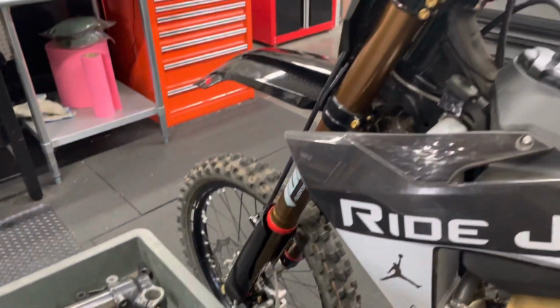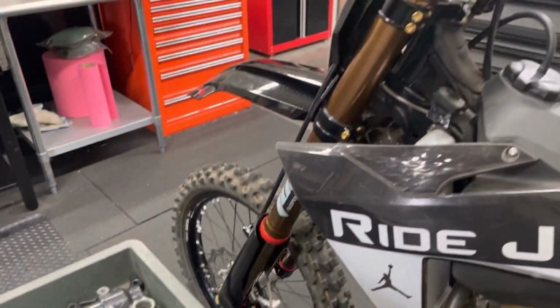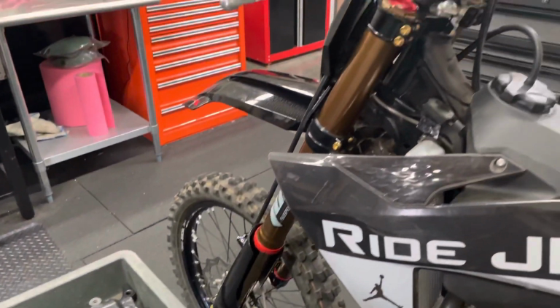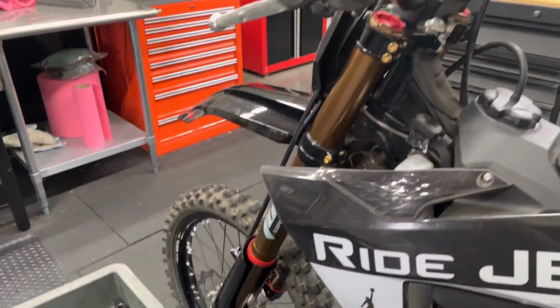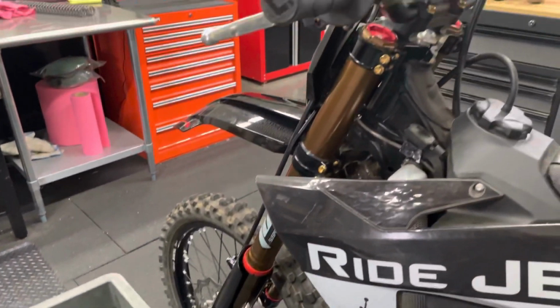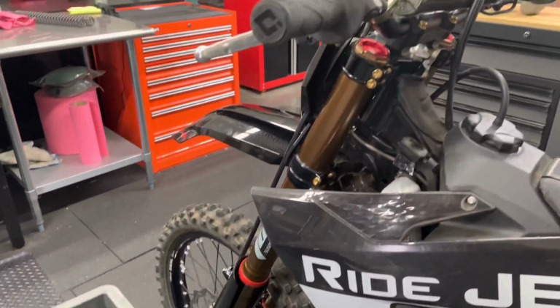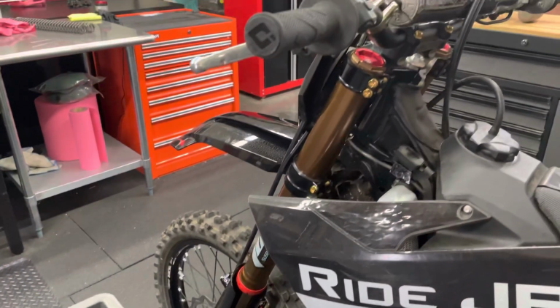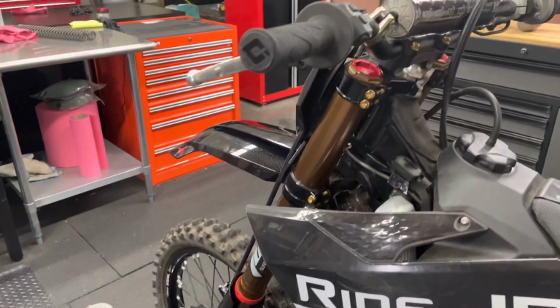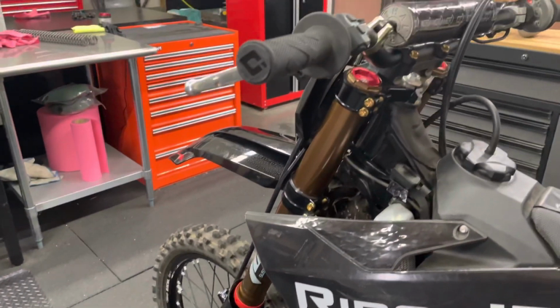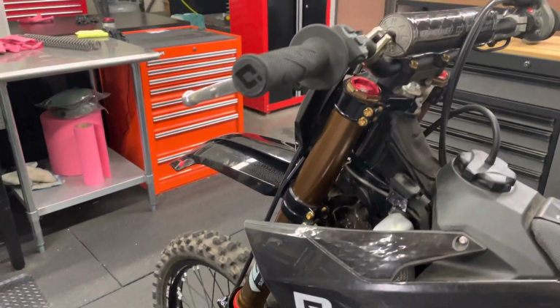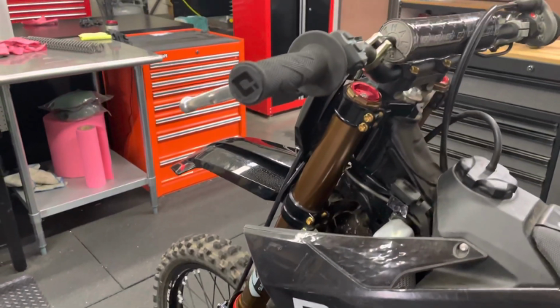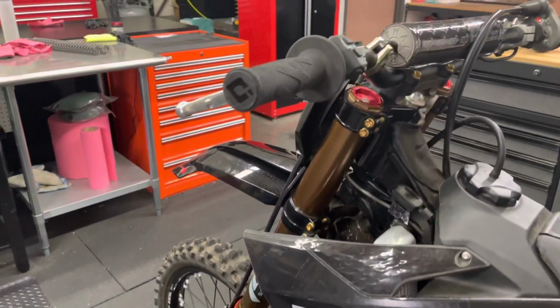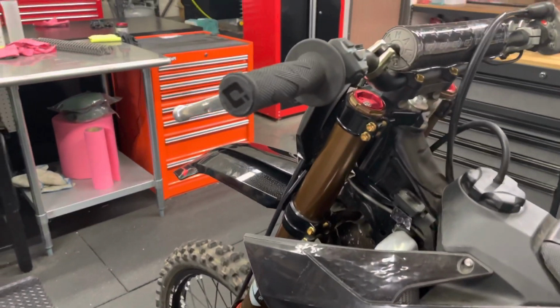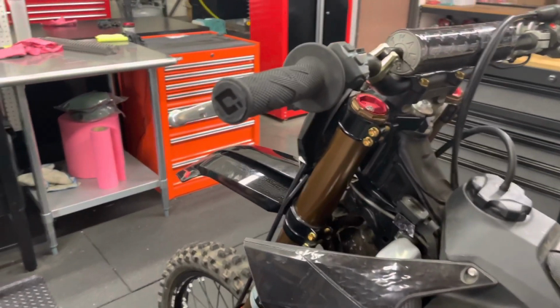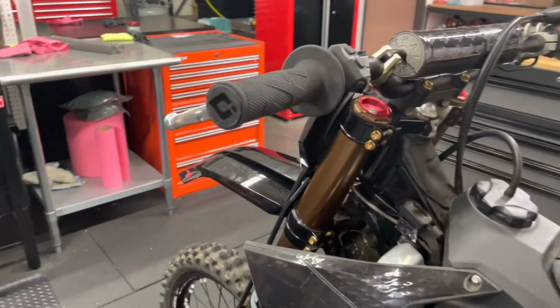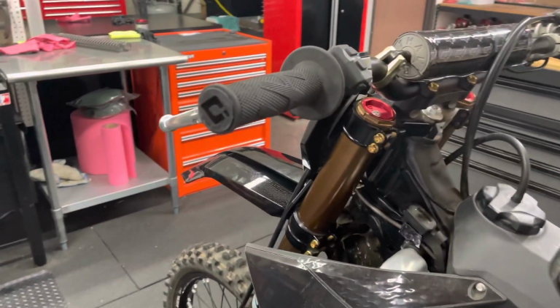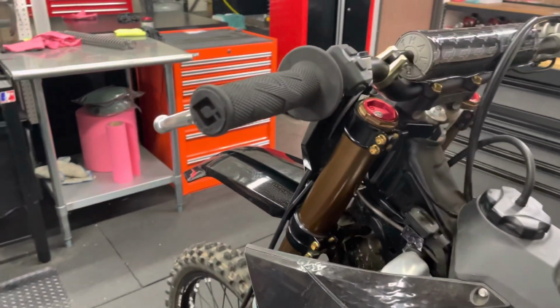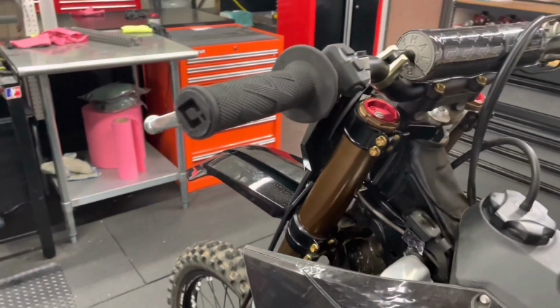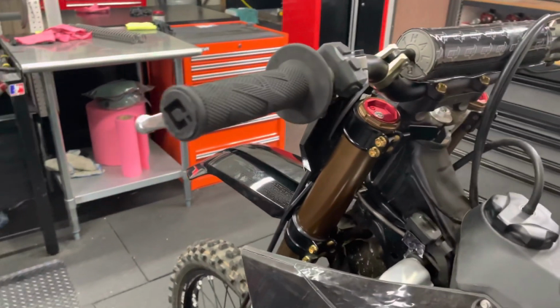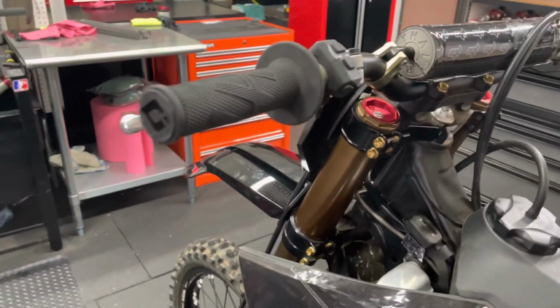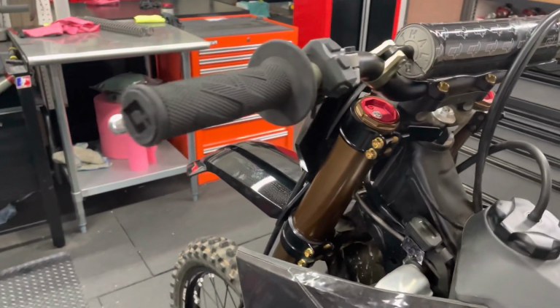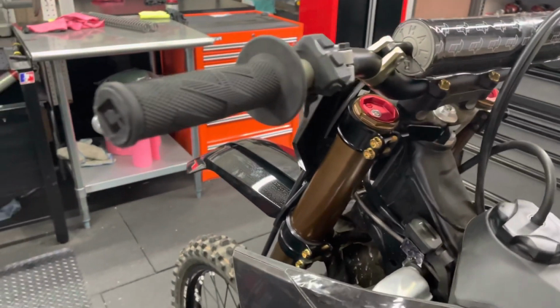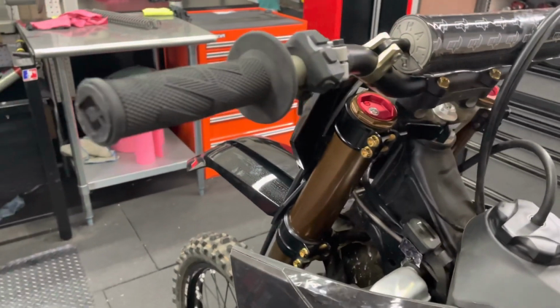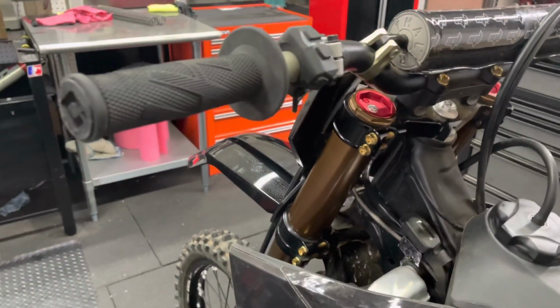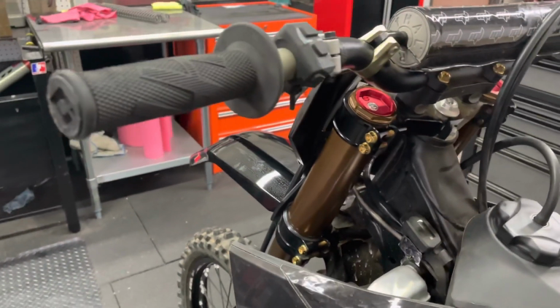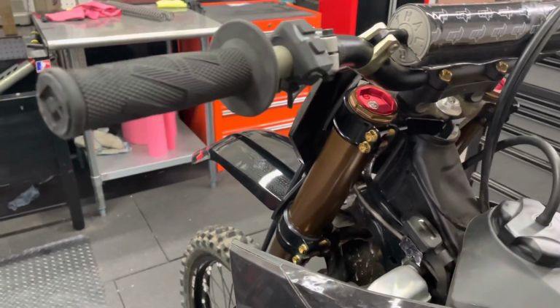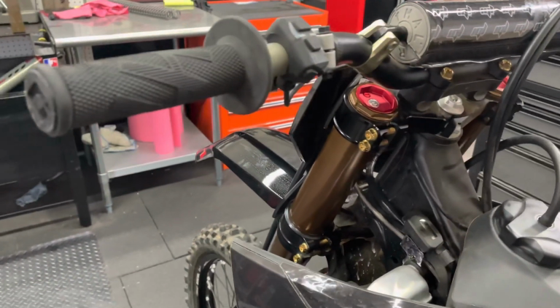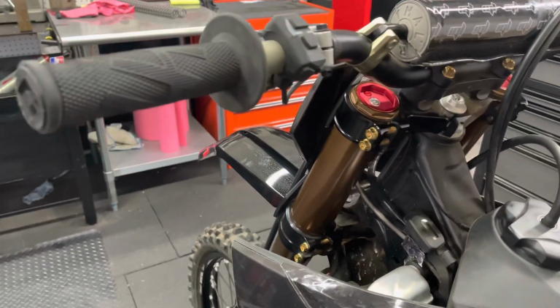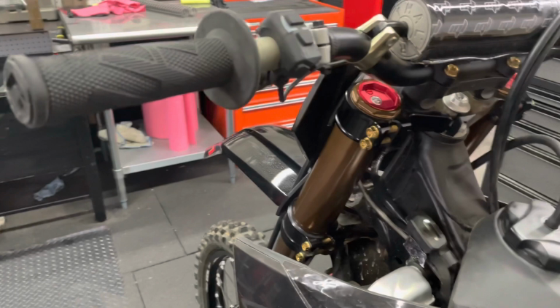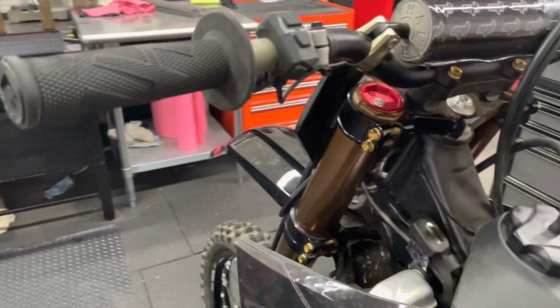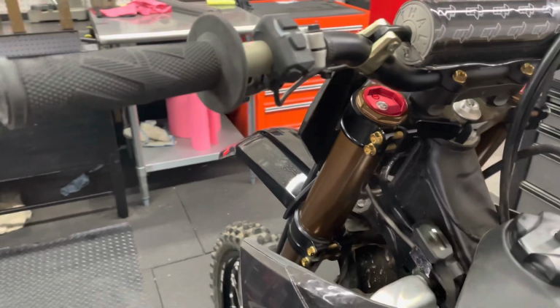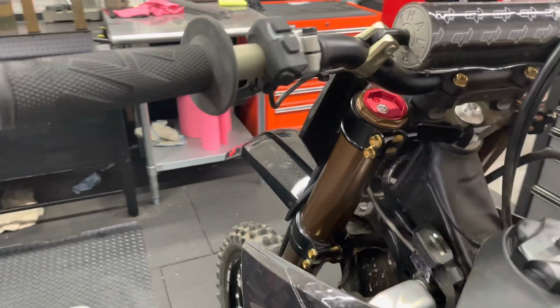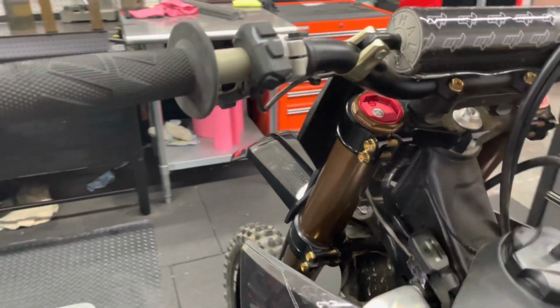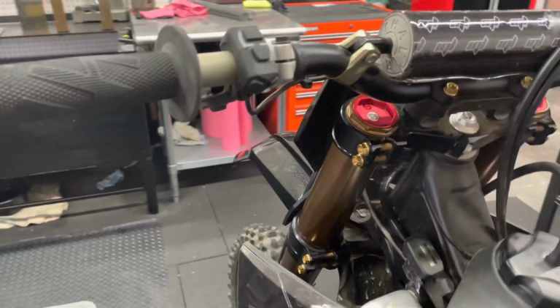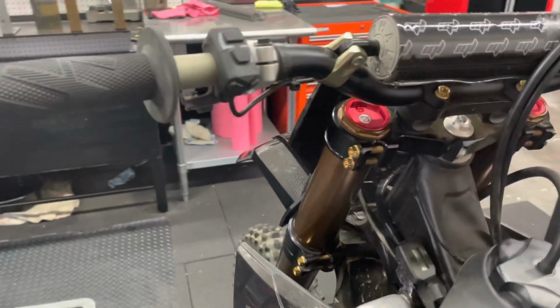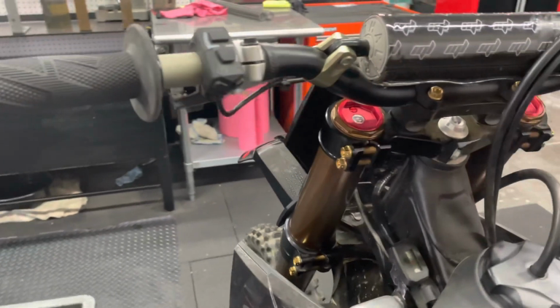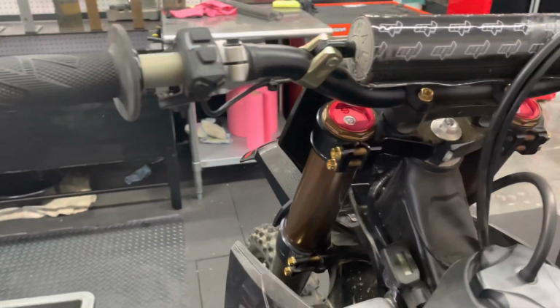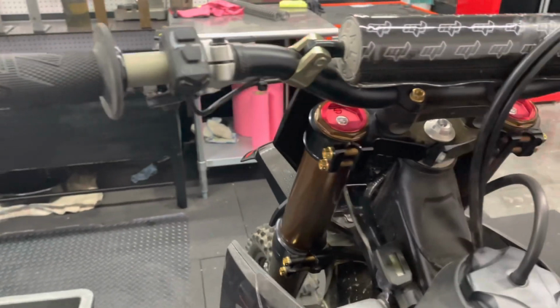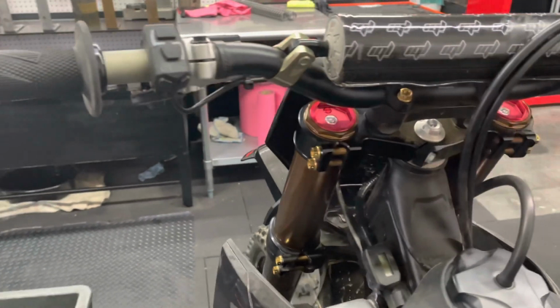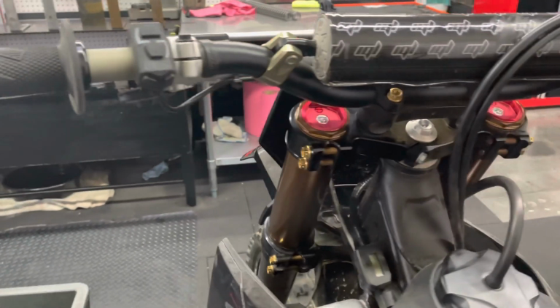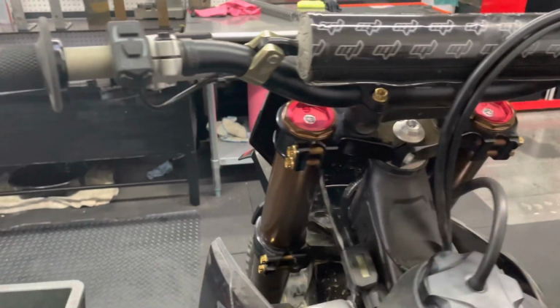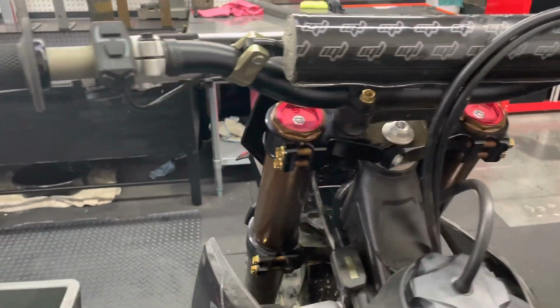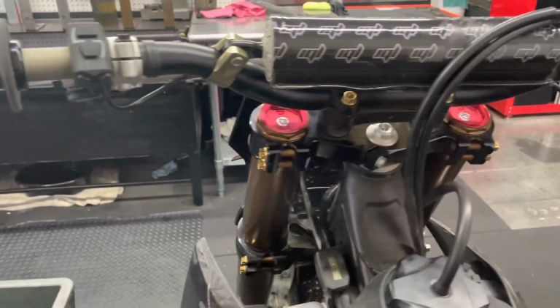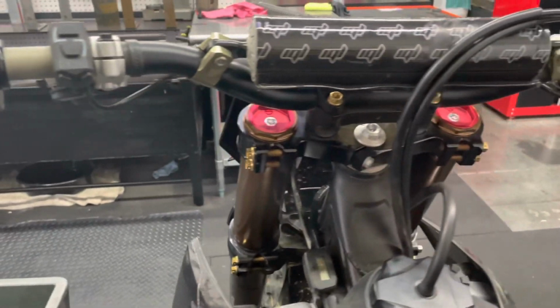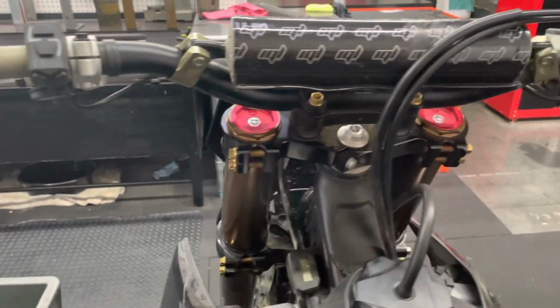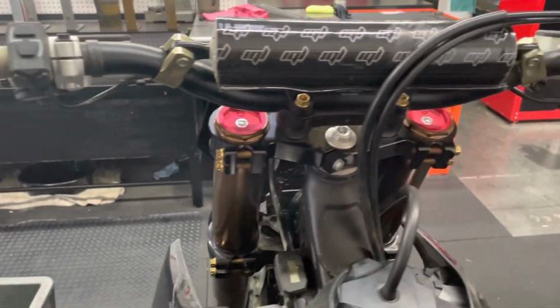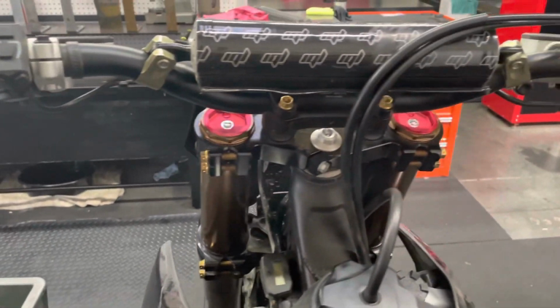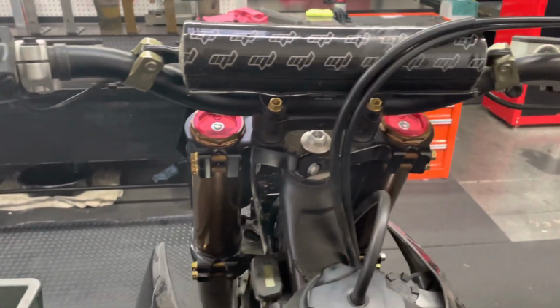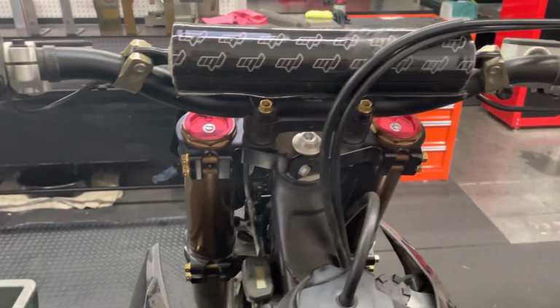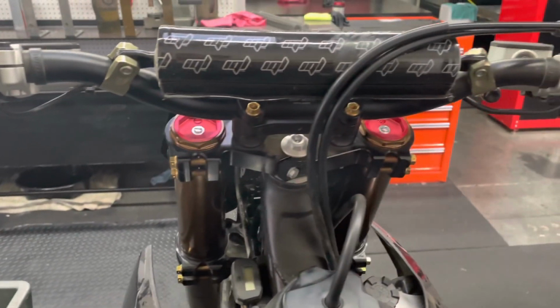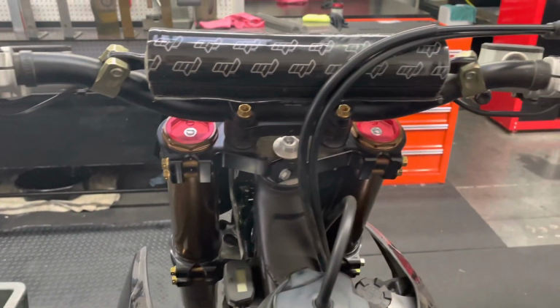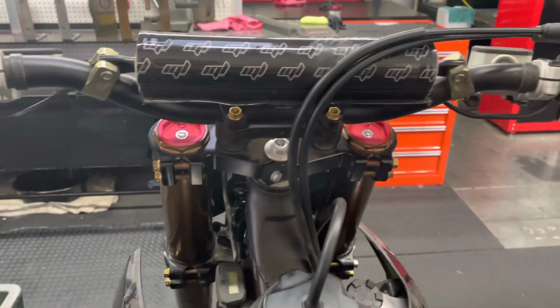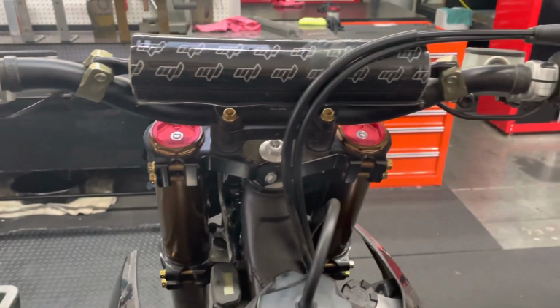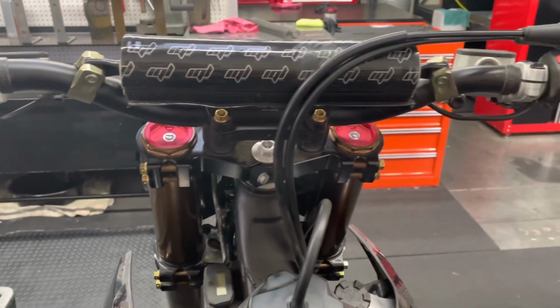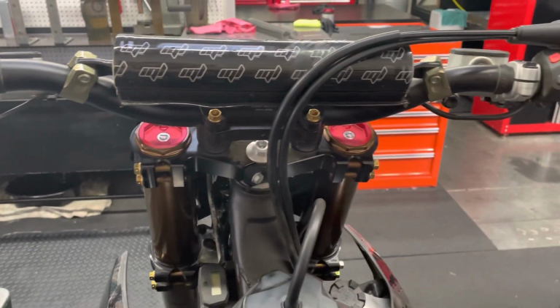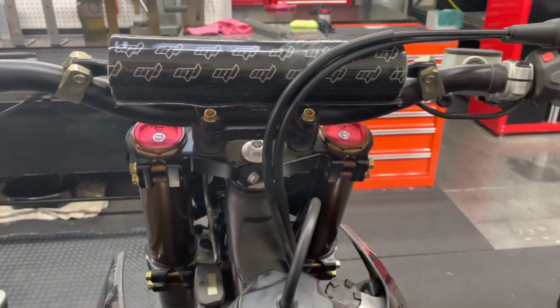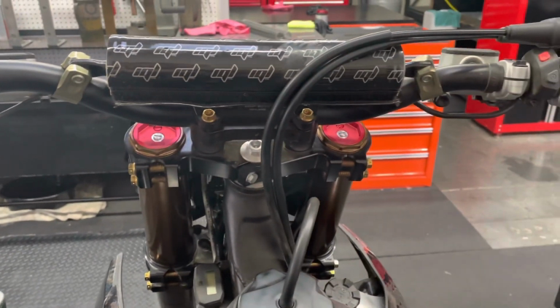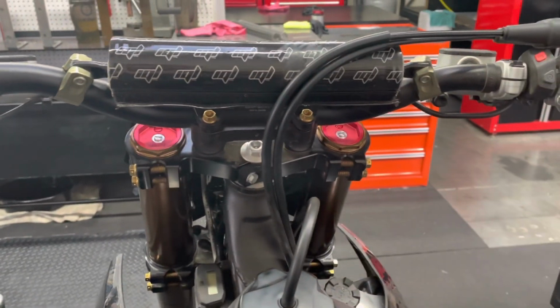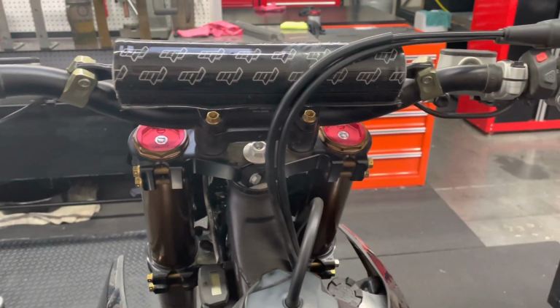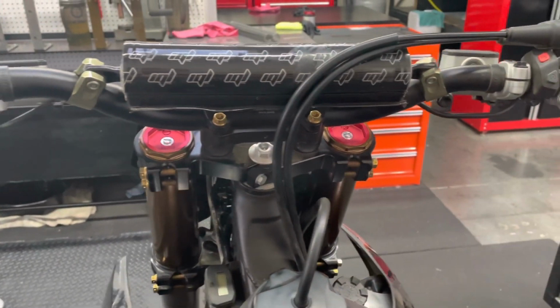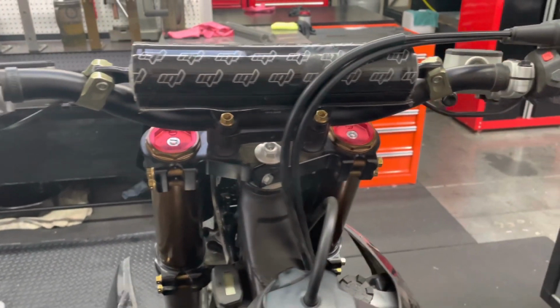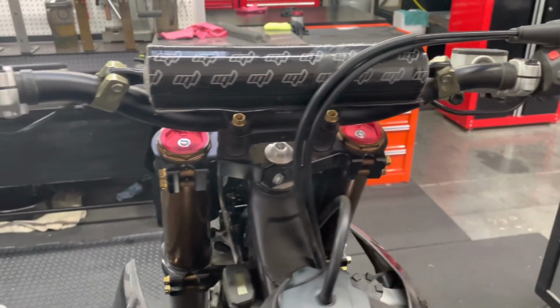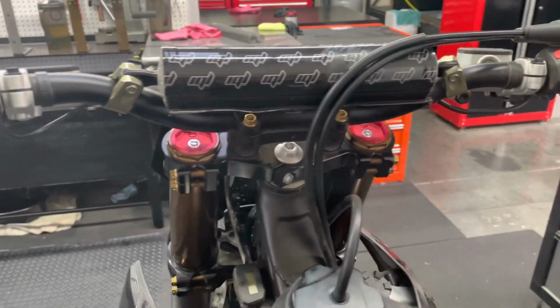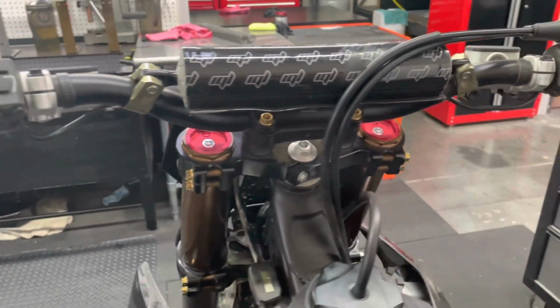Tomorrow we're going to take this bike out to Fox Raceway, also known as Pala, and do some testing out there.